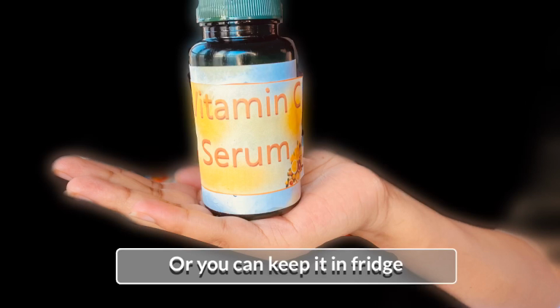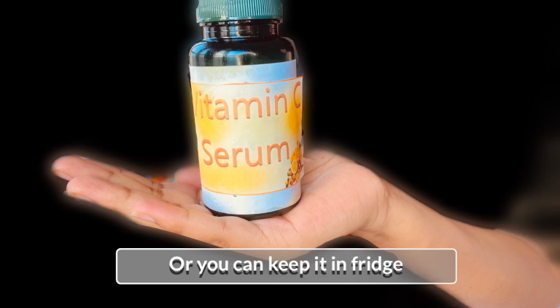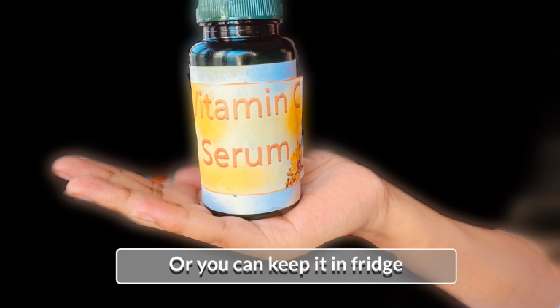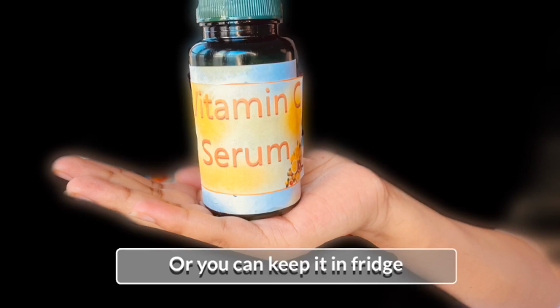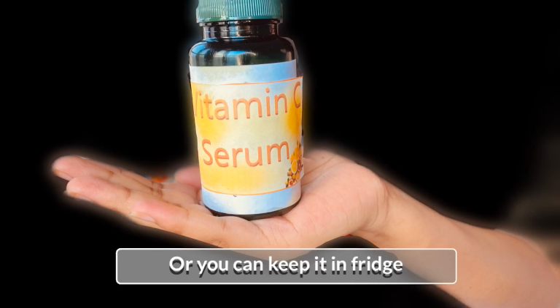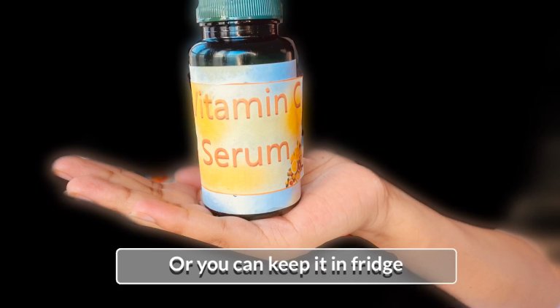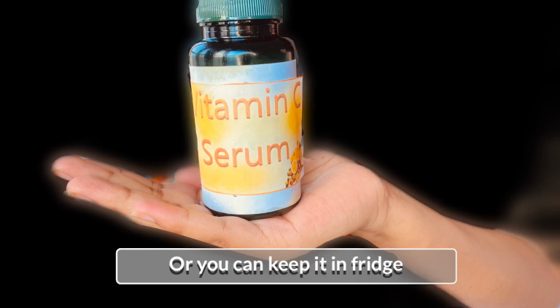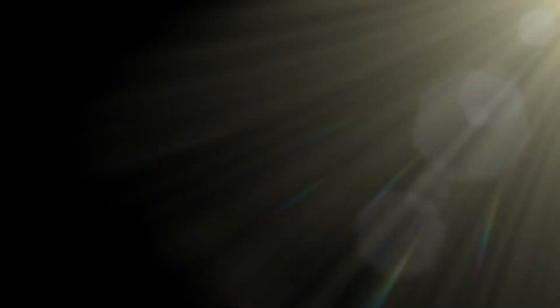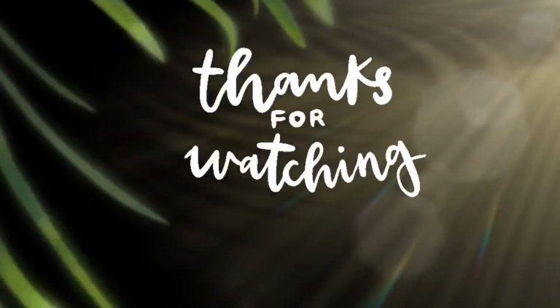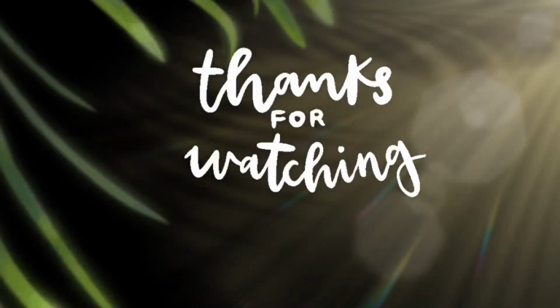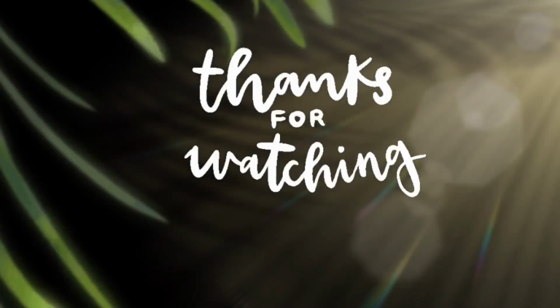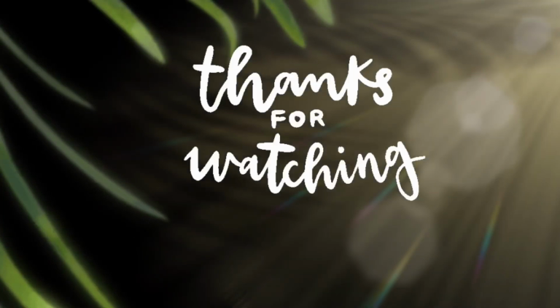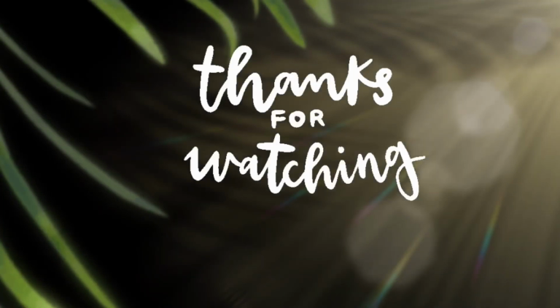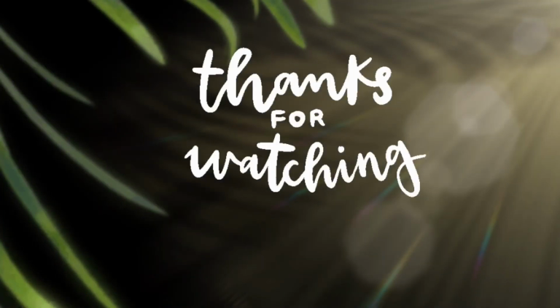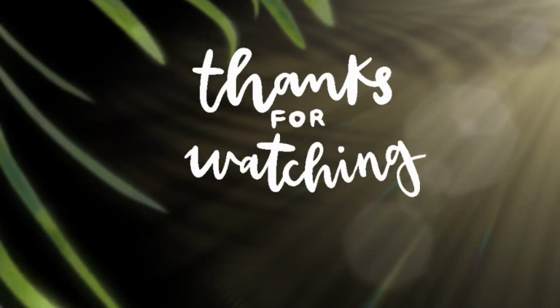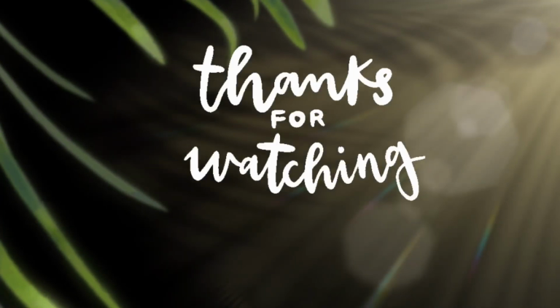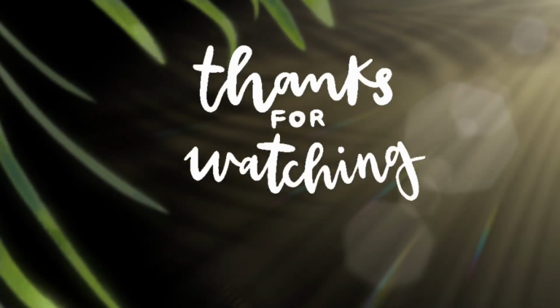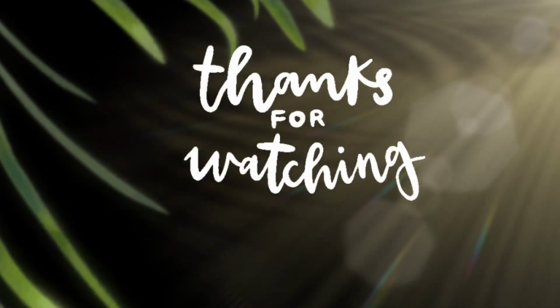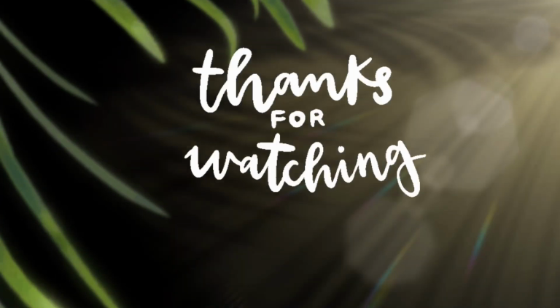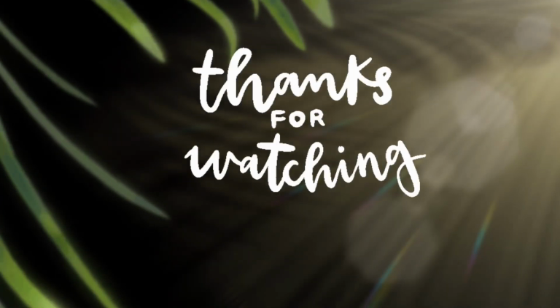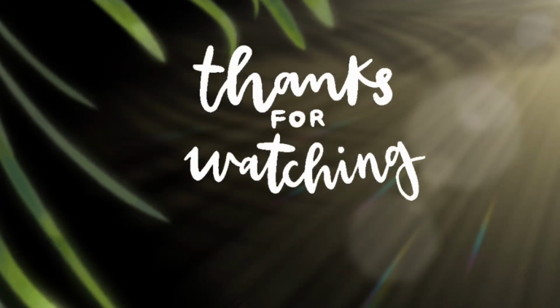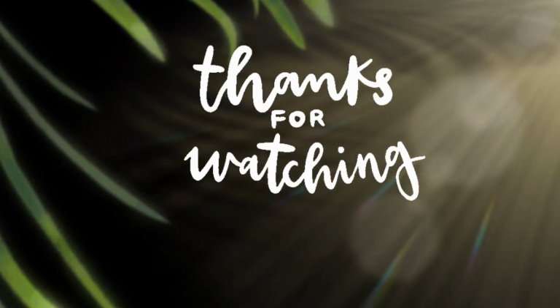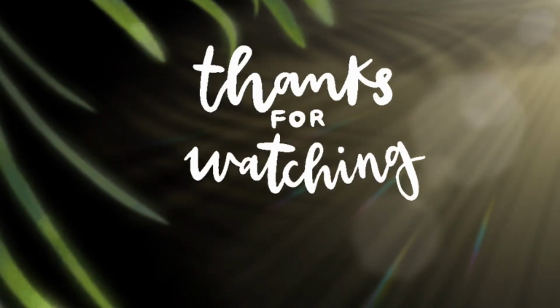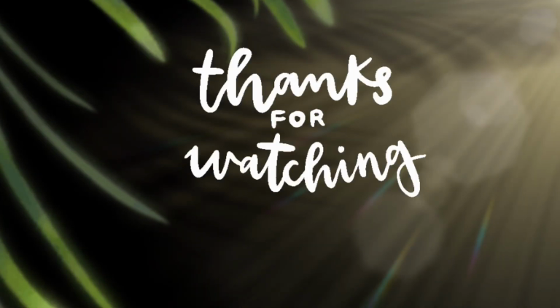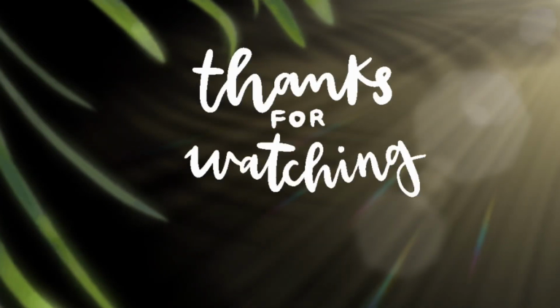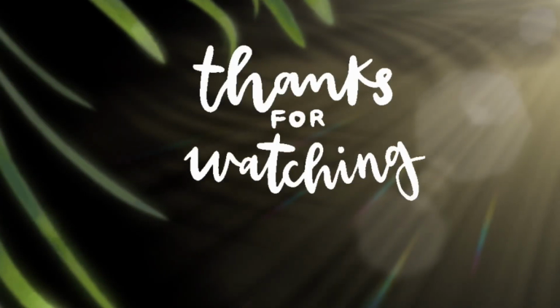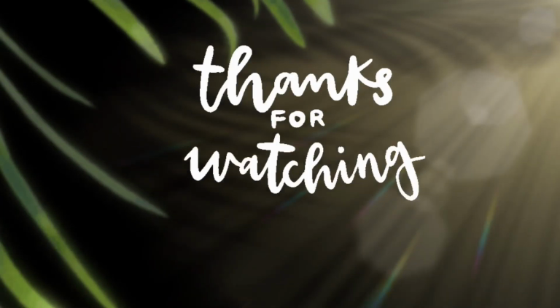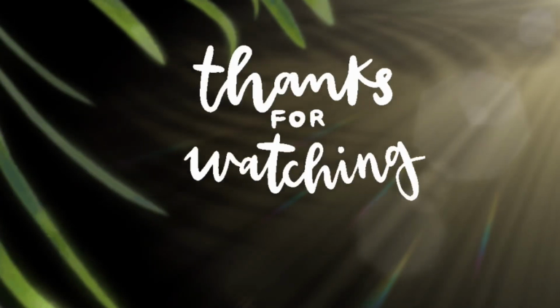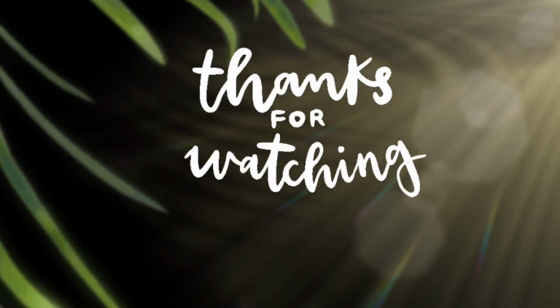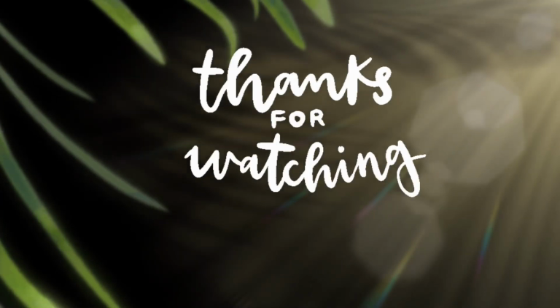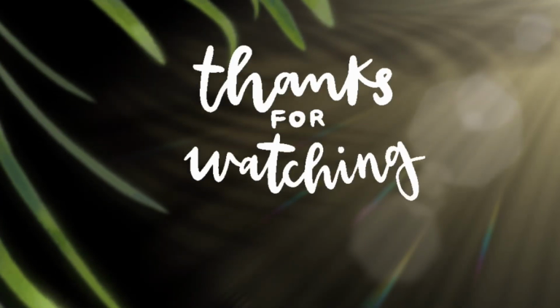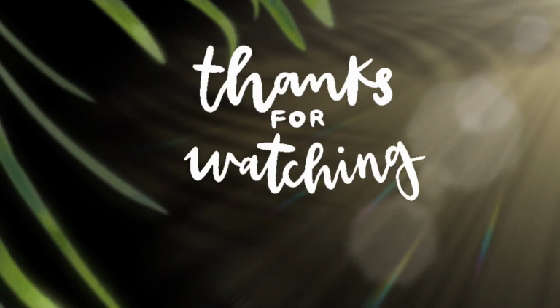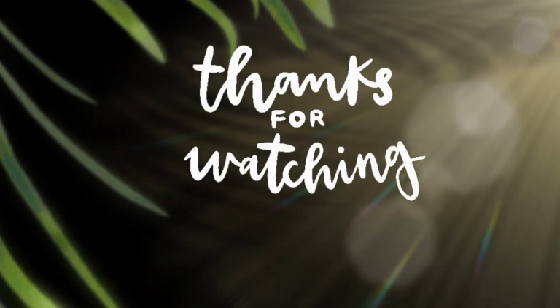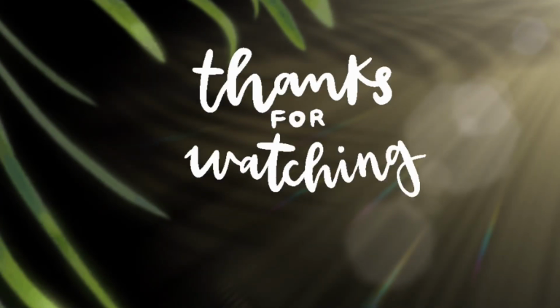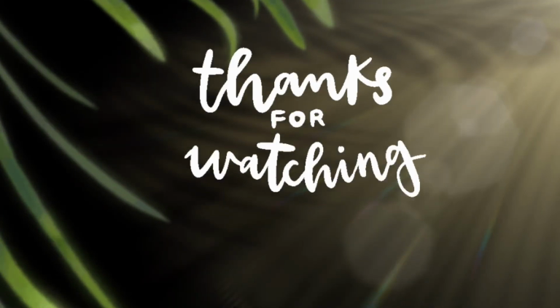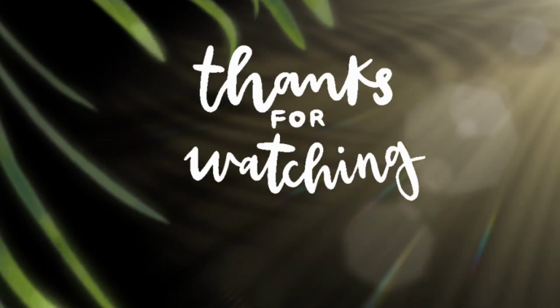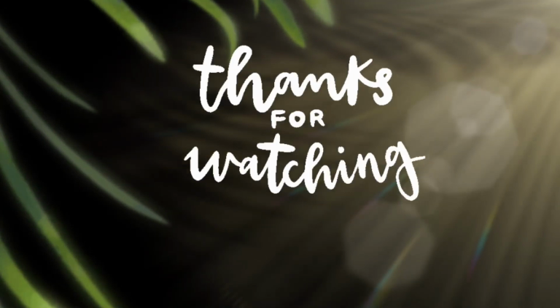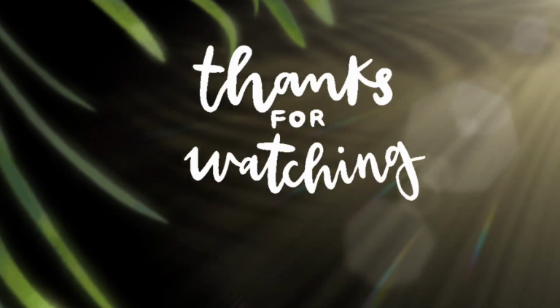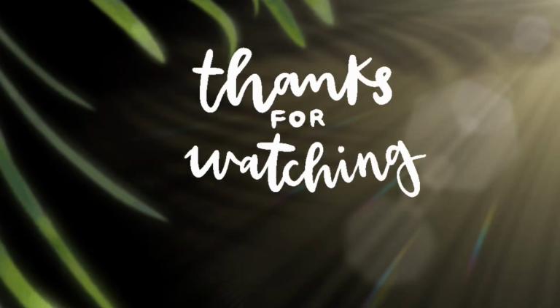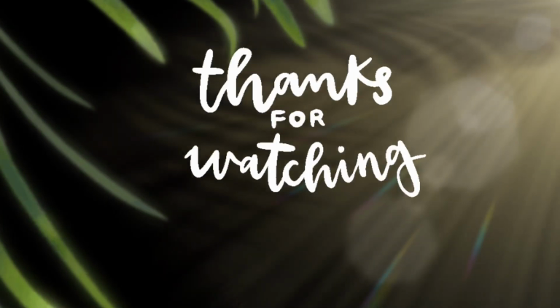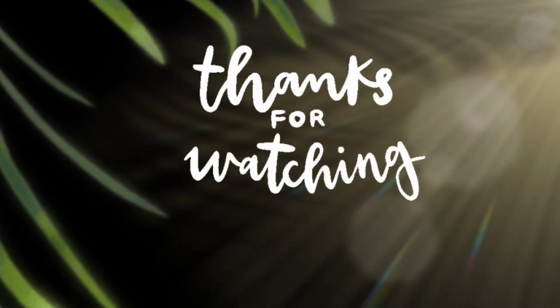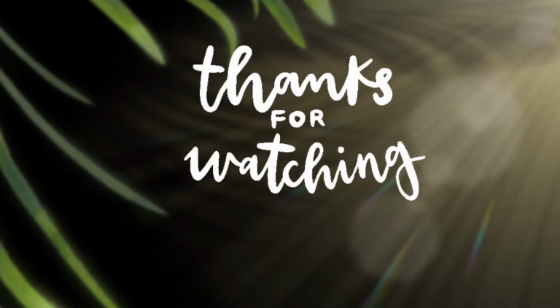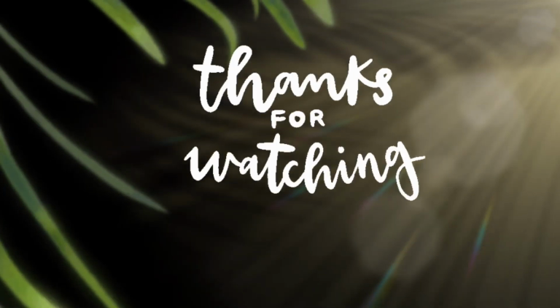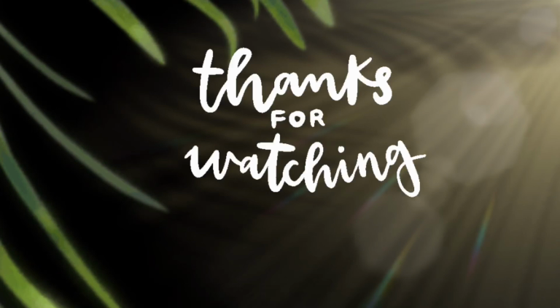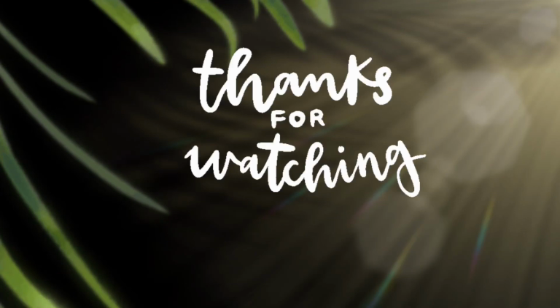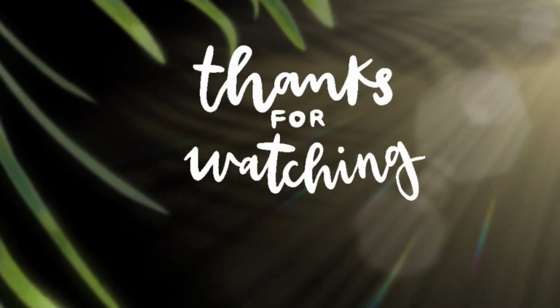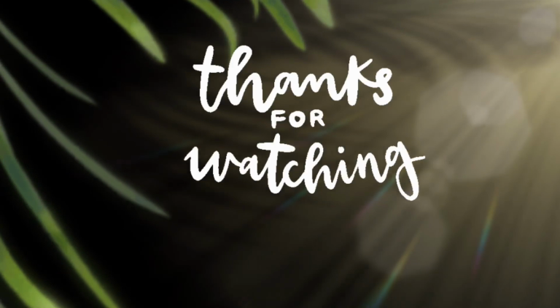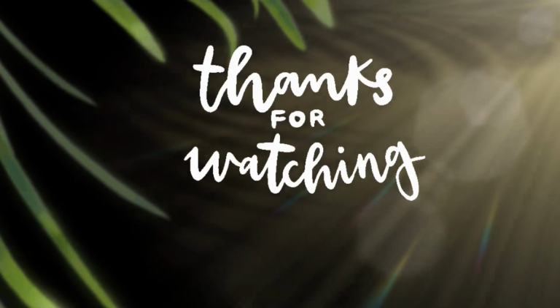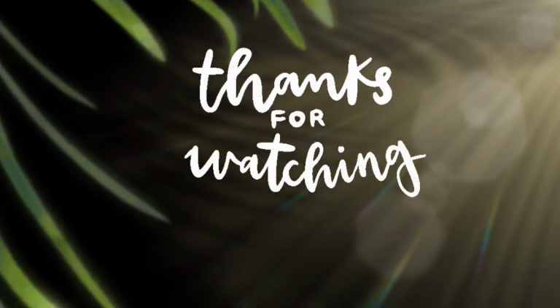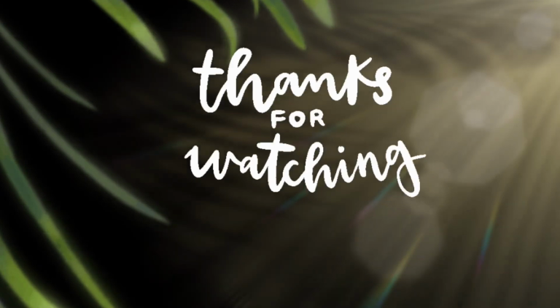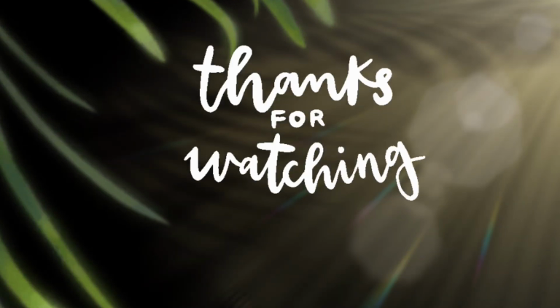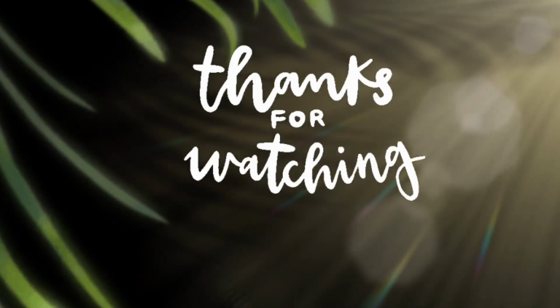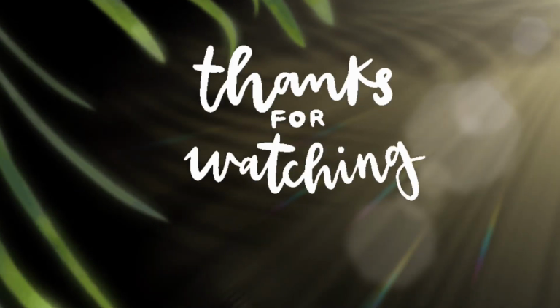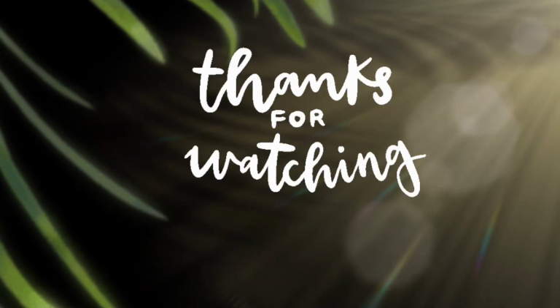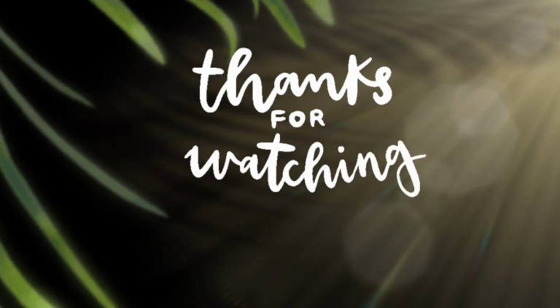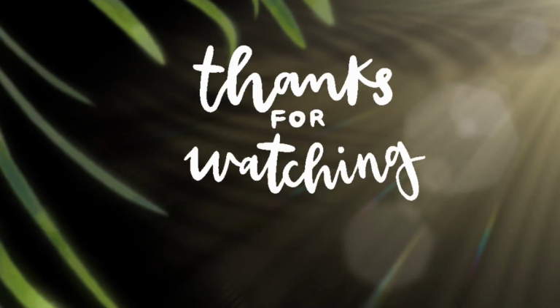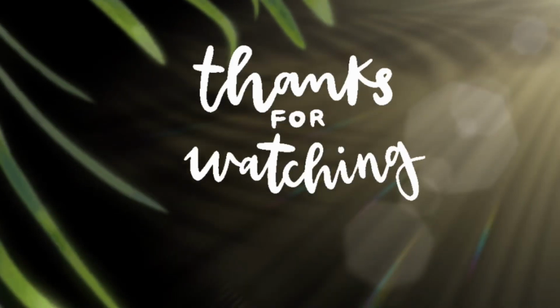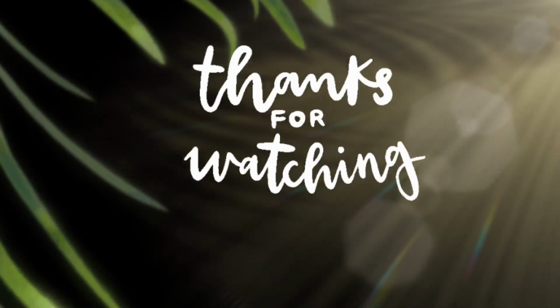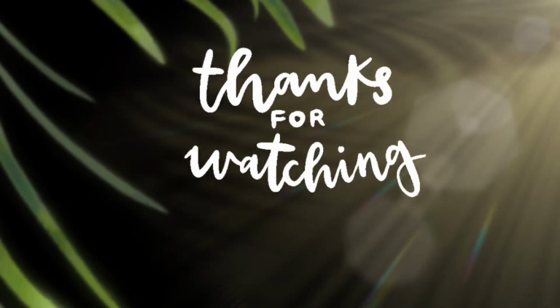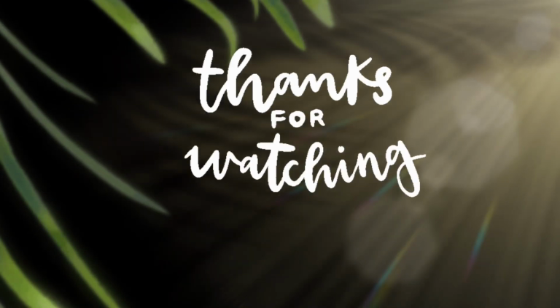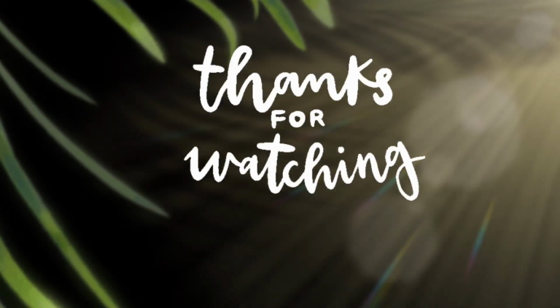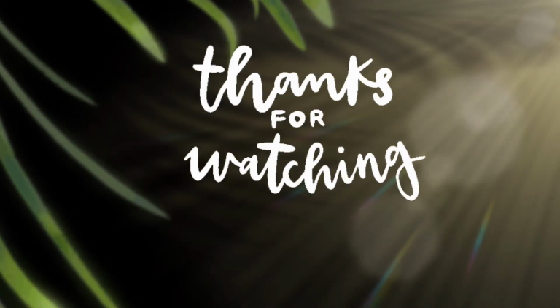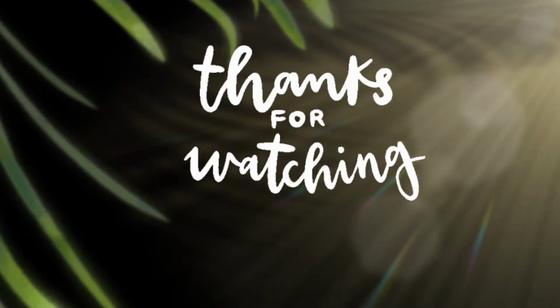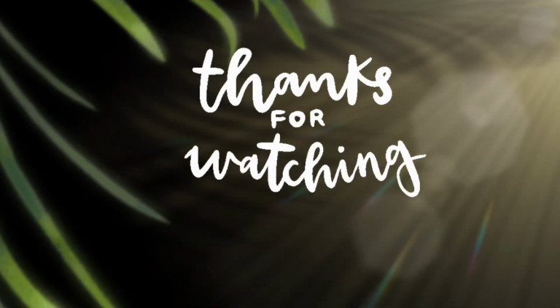If you like this video, subscribe to my channel, like this video, and share this video.